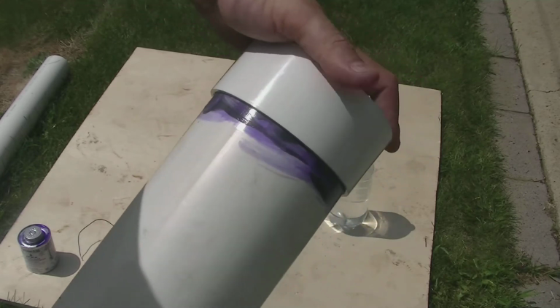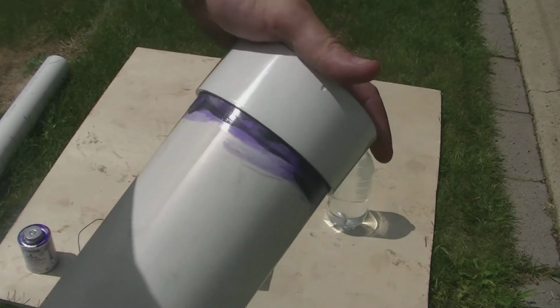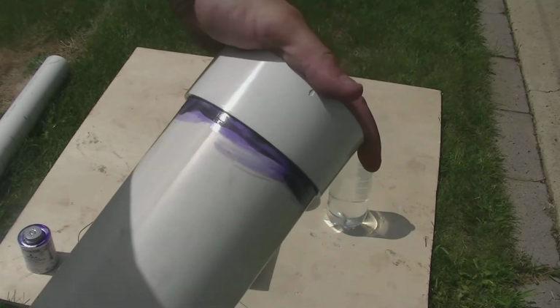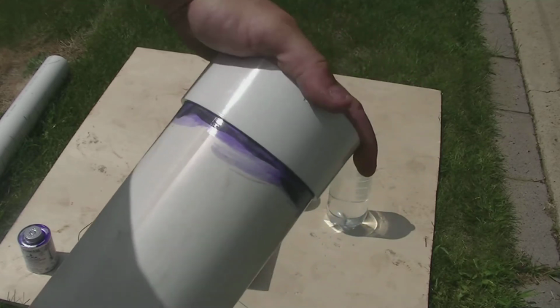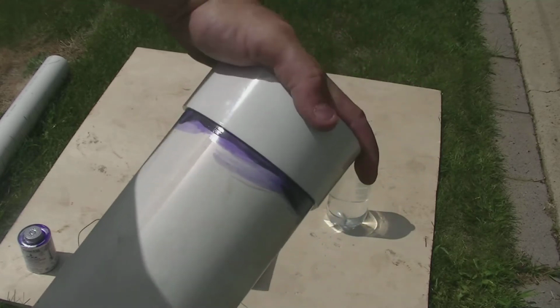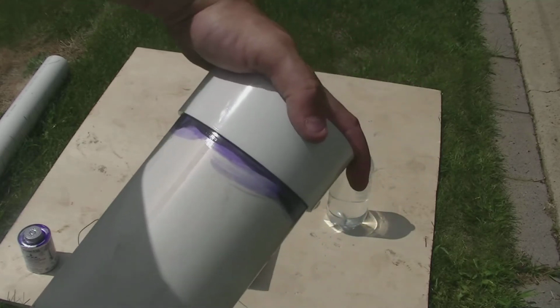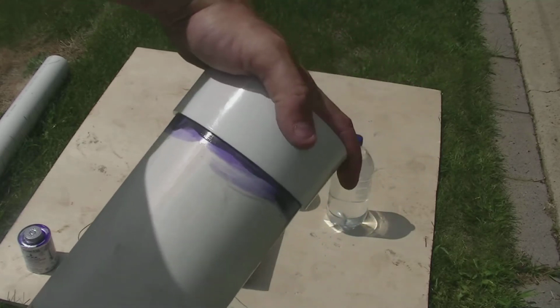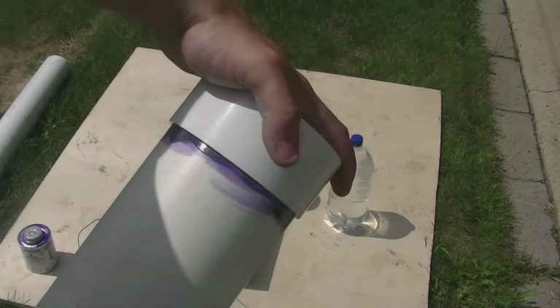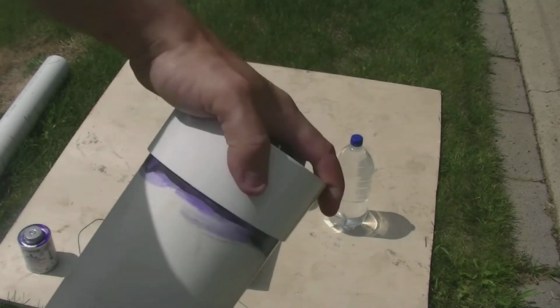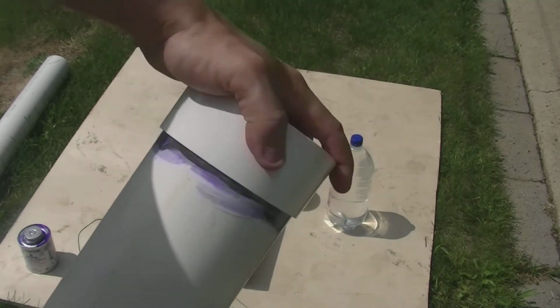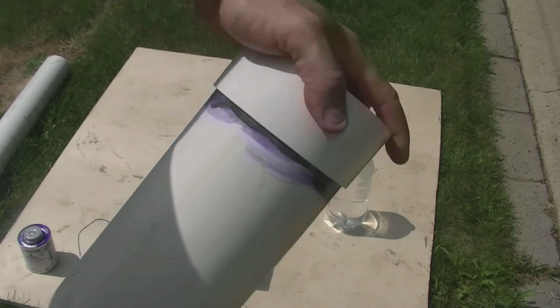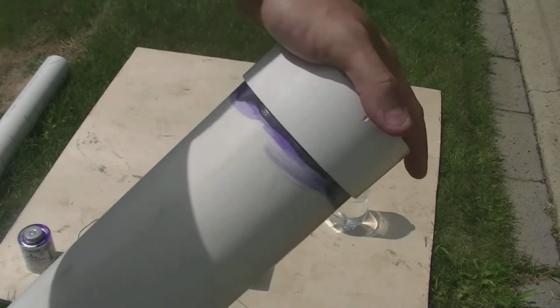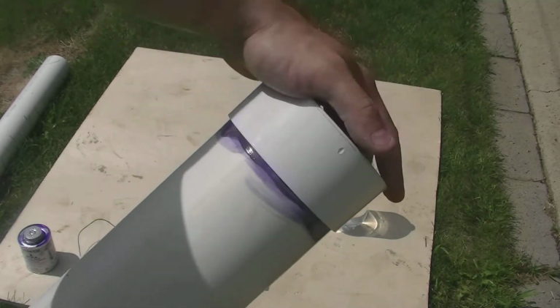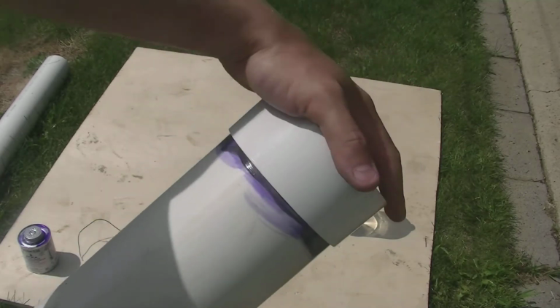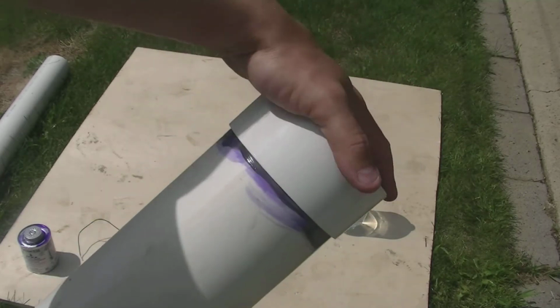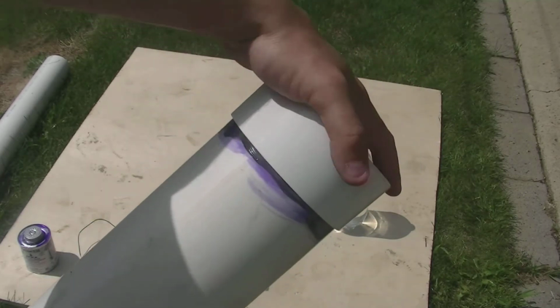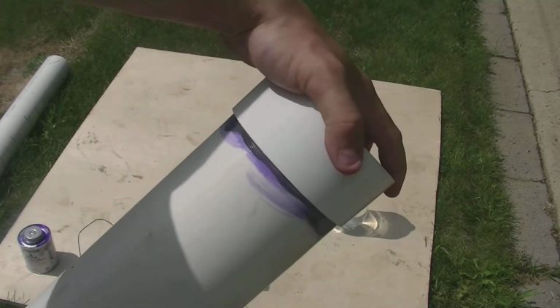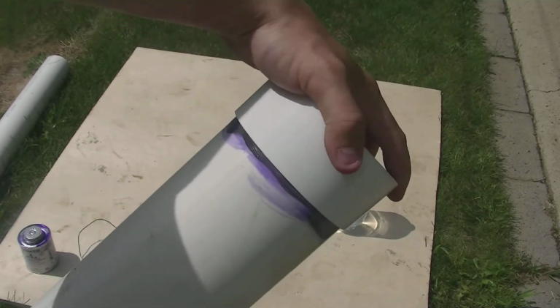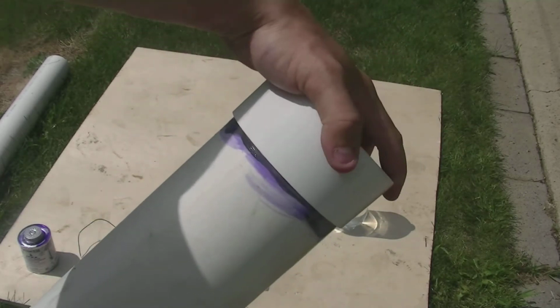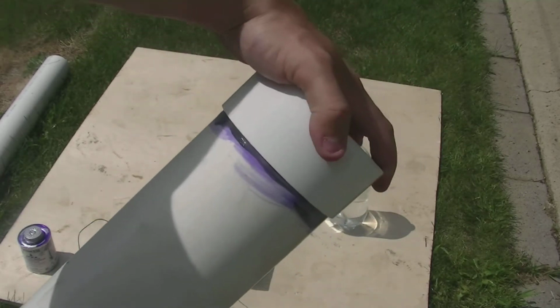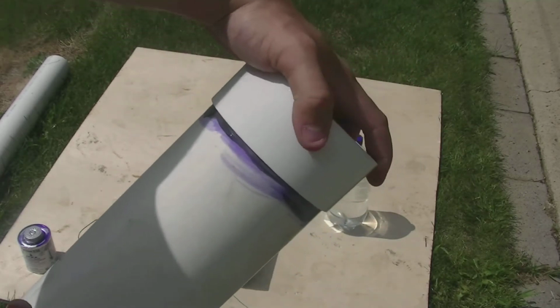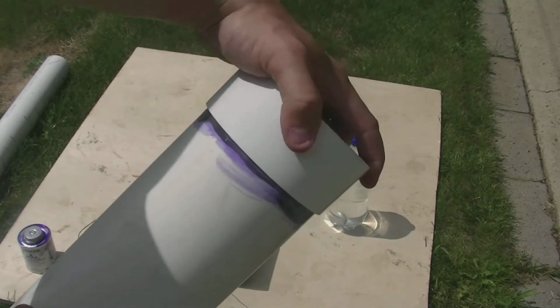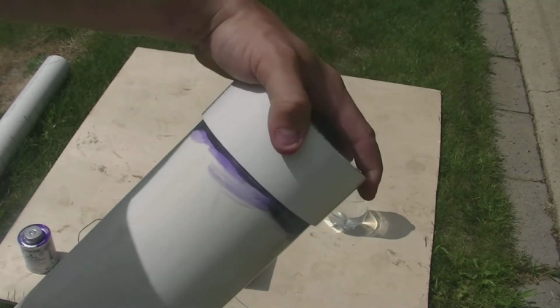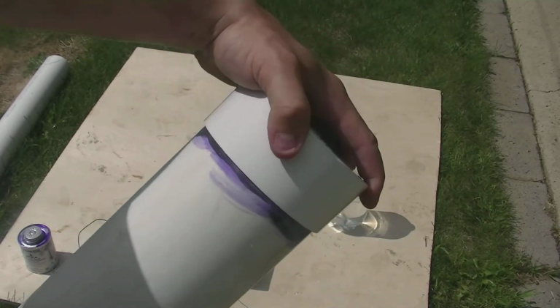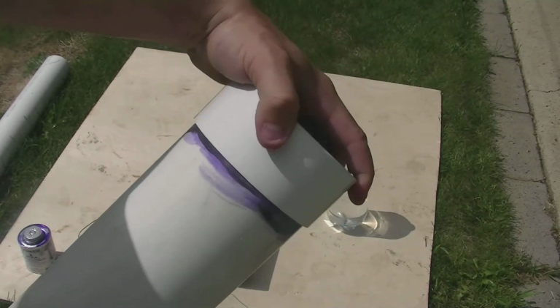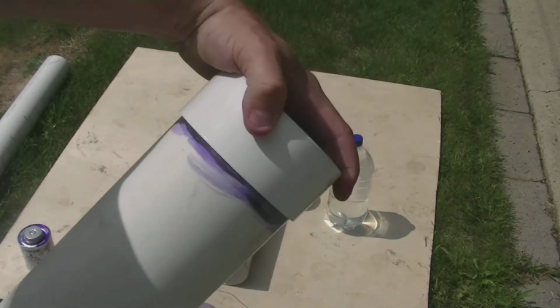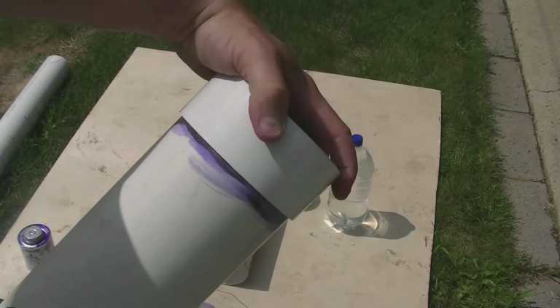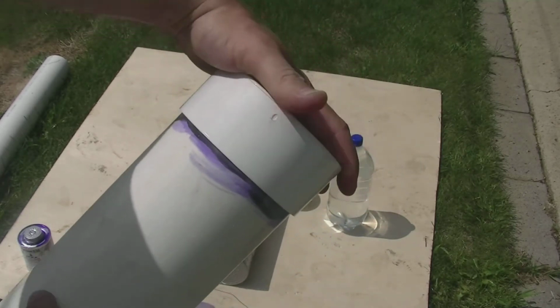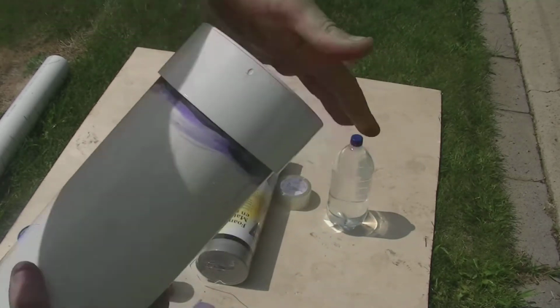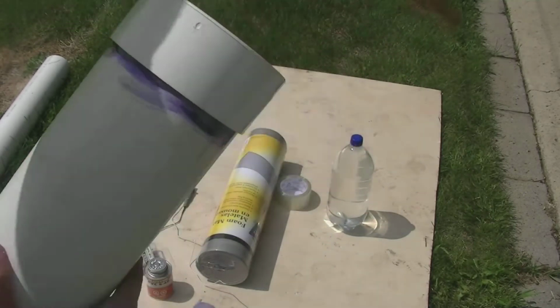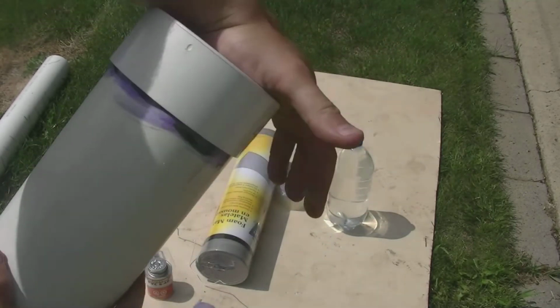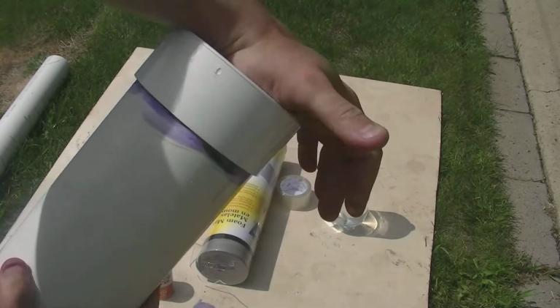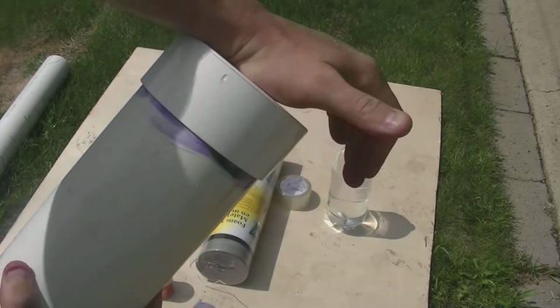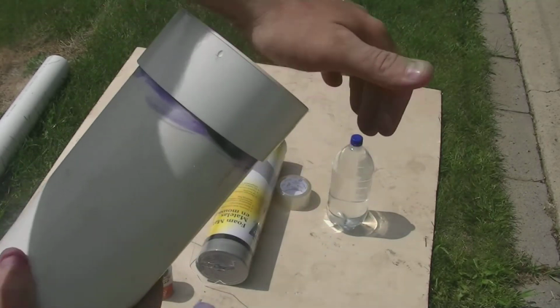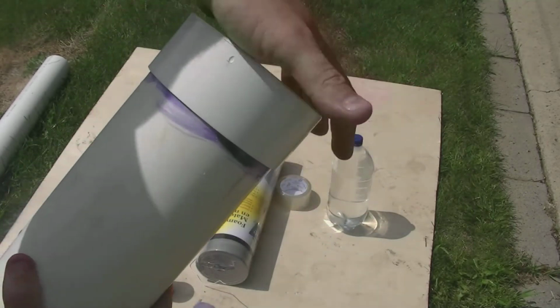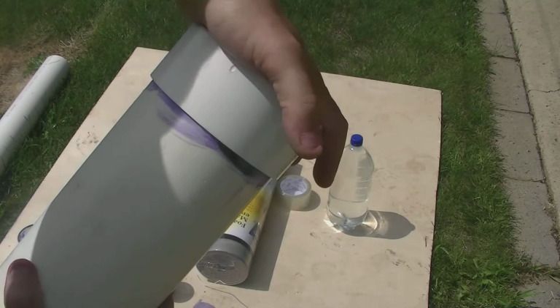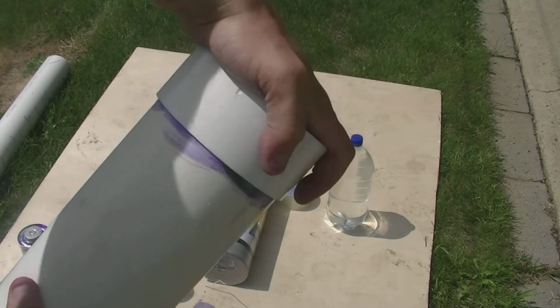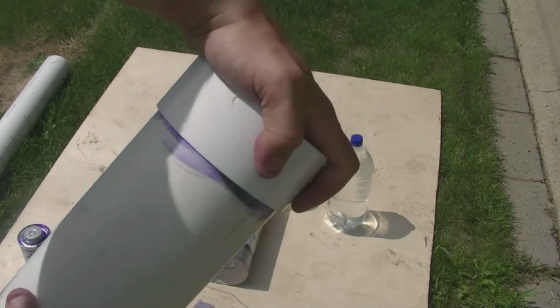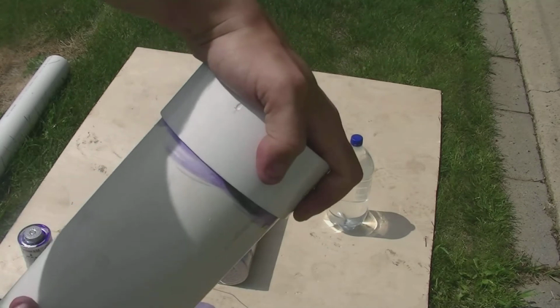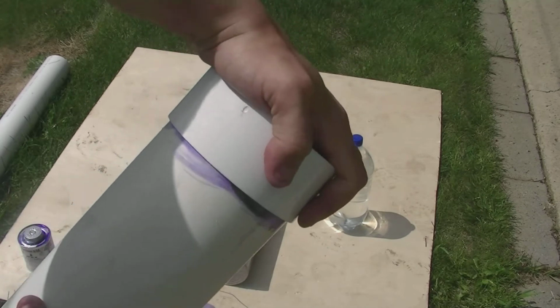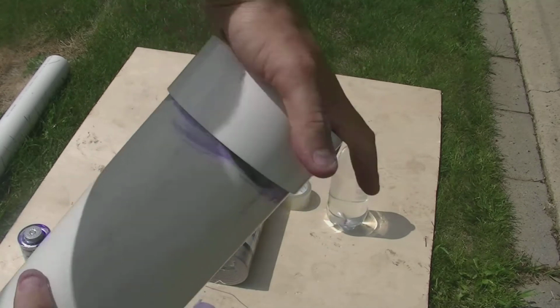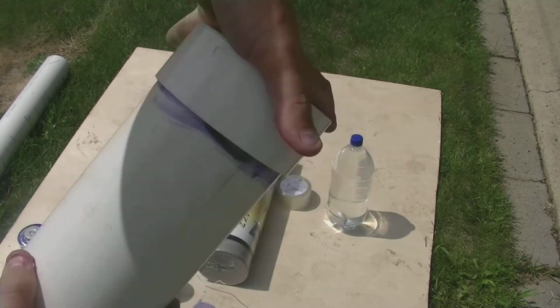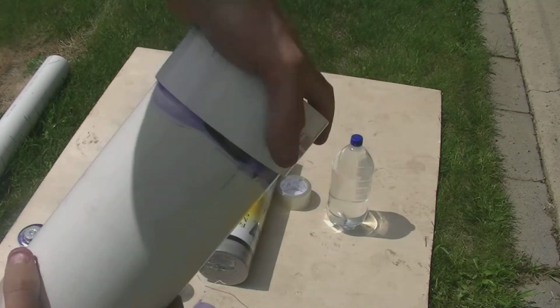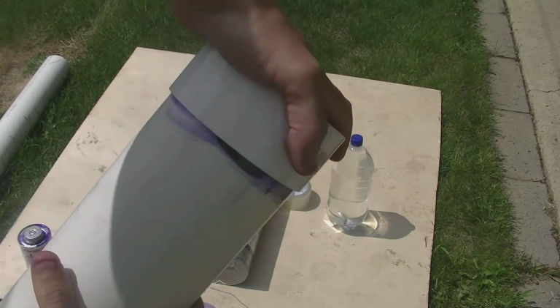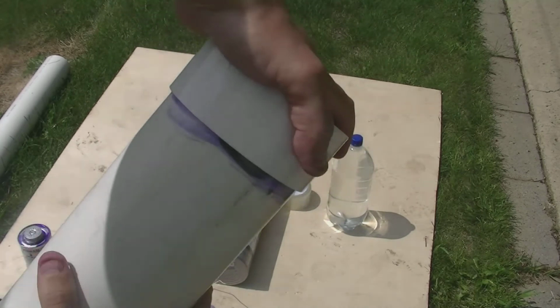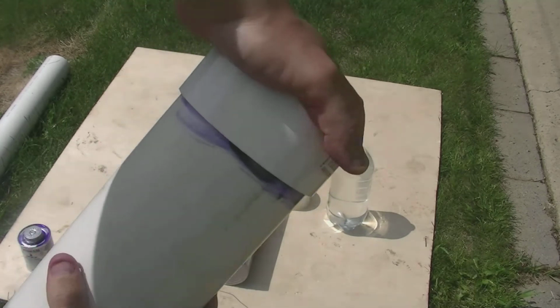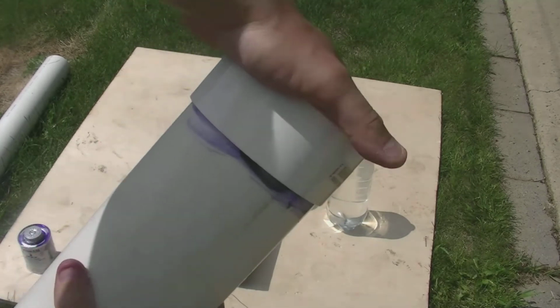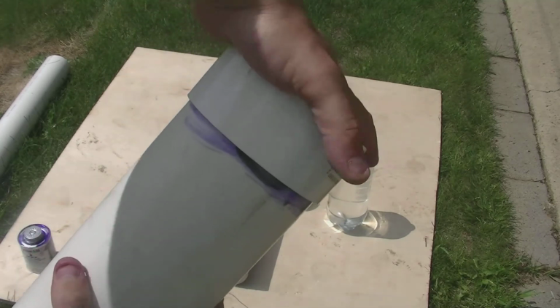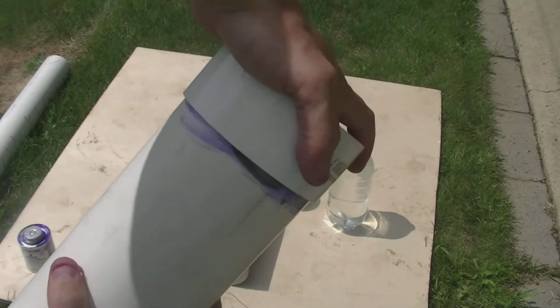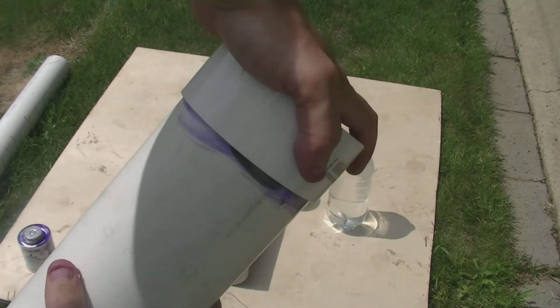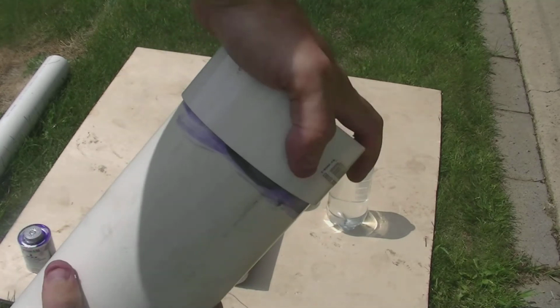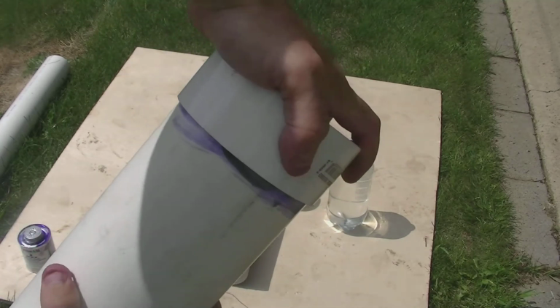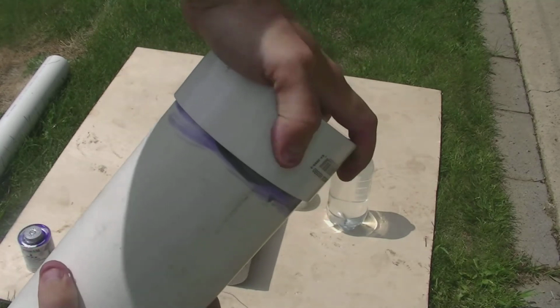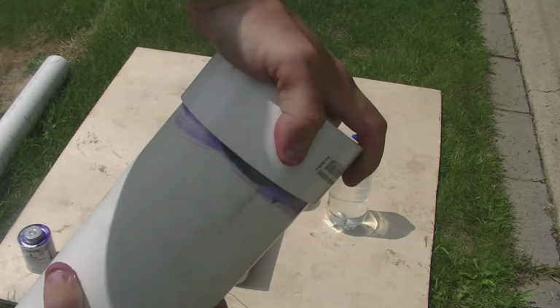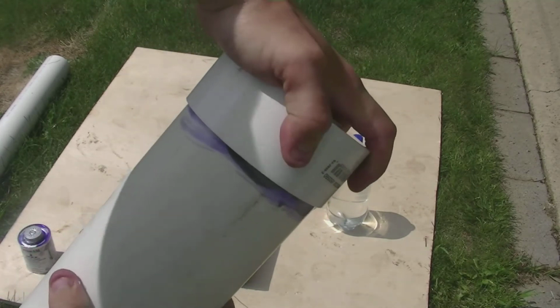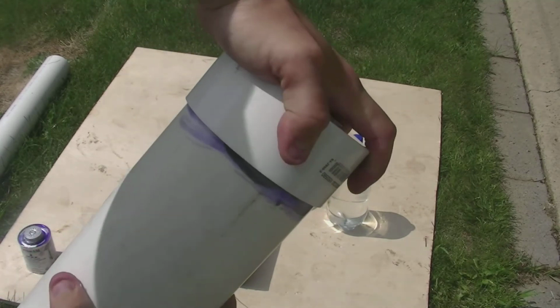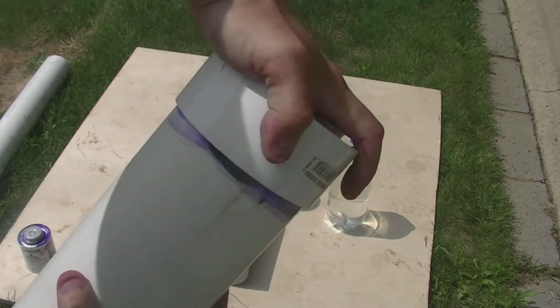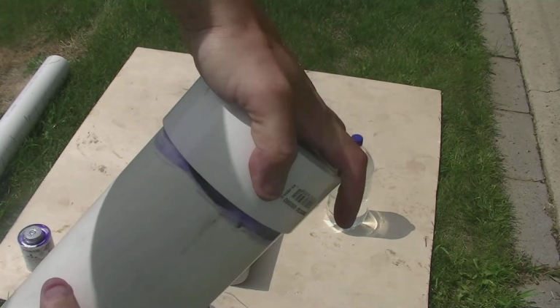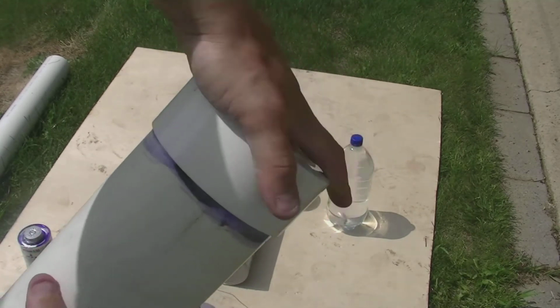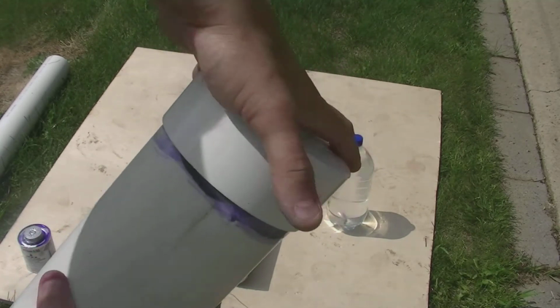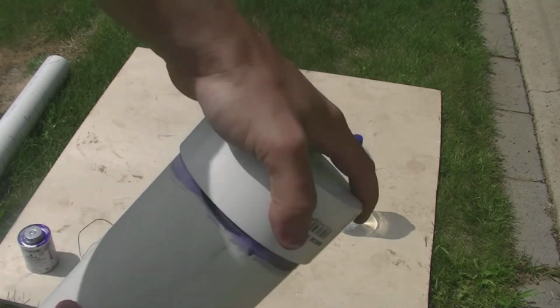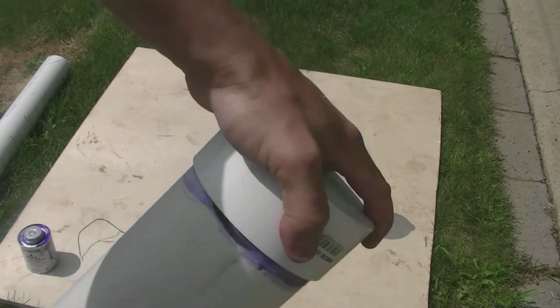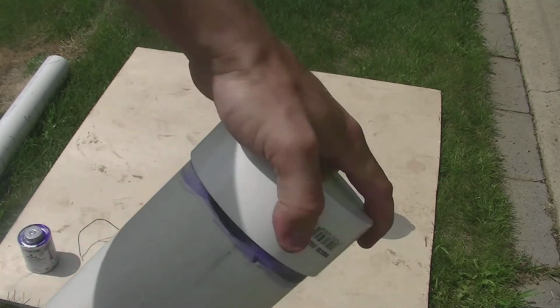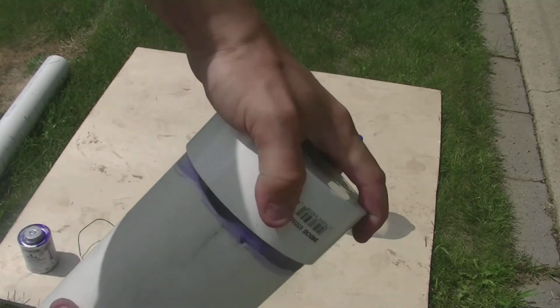When you're putting the cap on, twist it — a quarter-turn will do — to make sure that it's sealed properly.